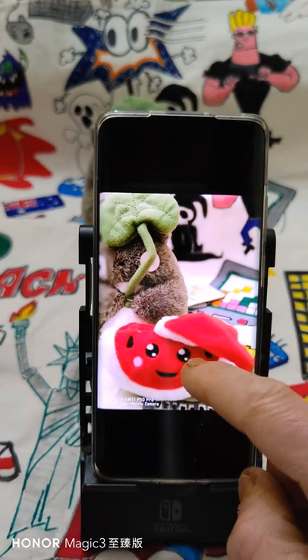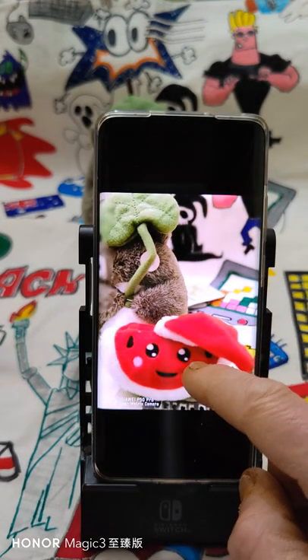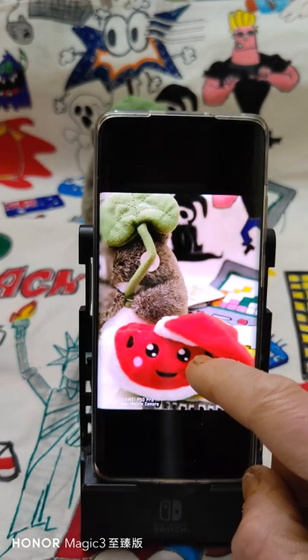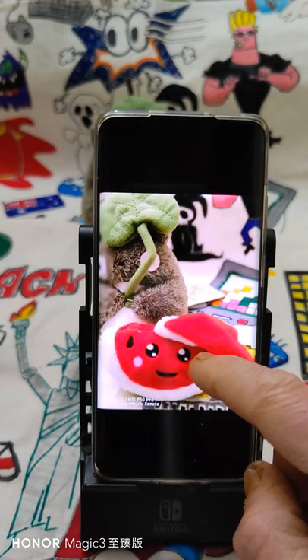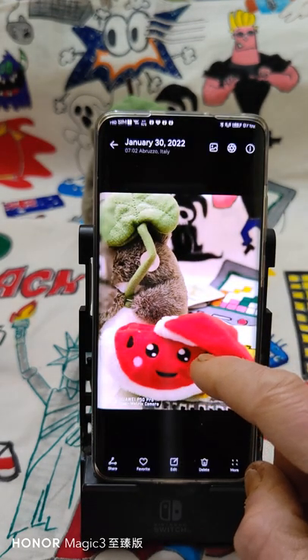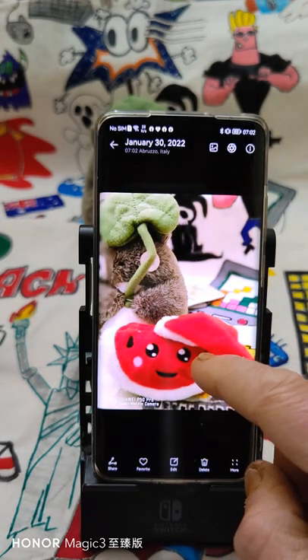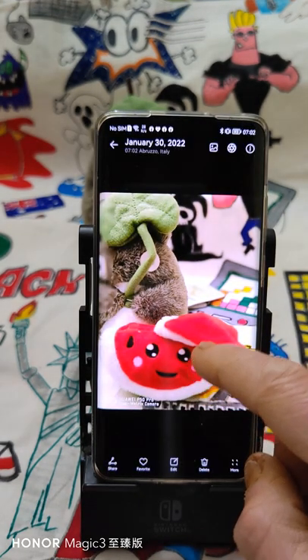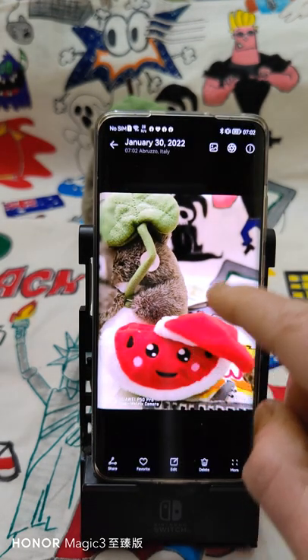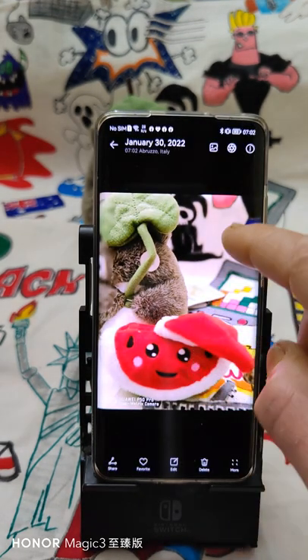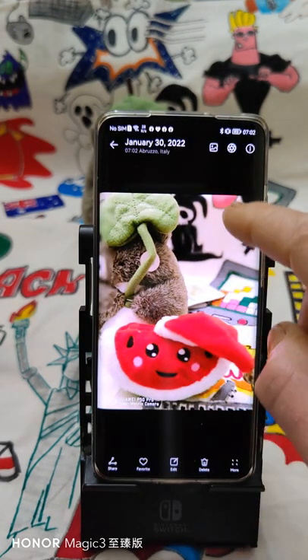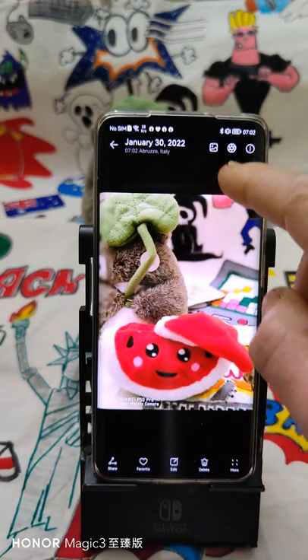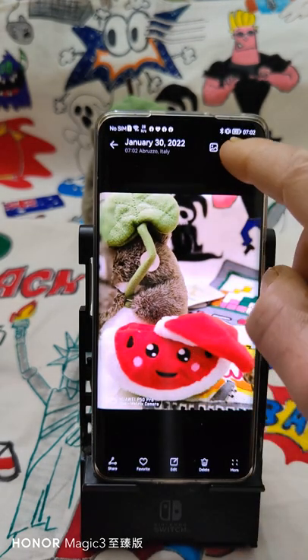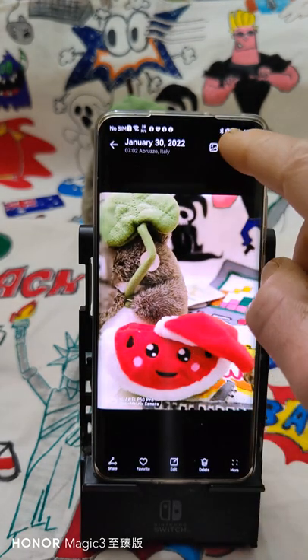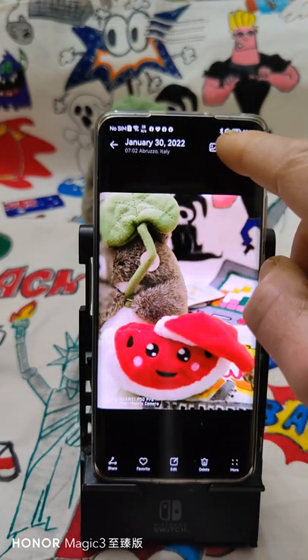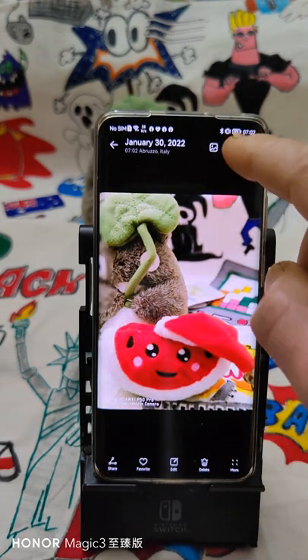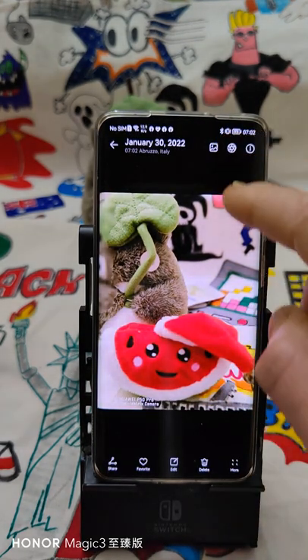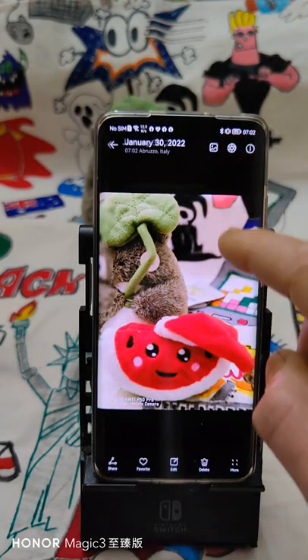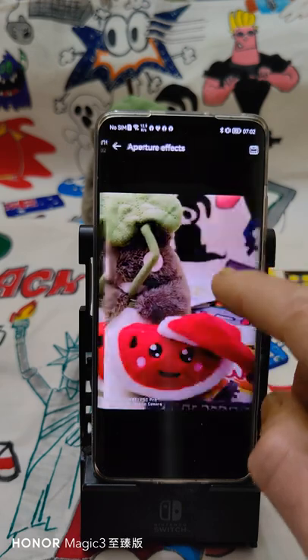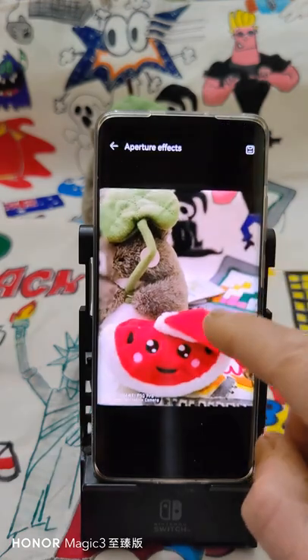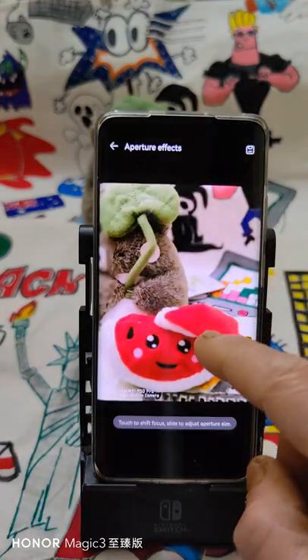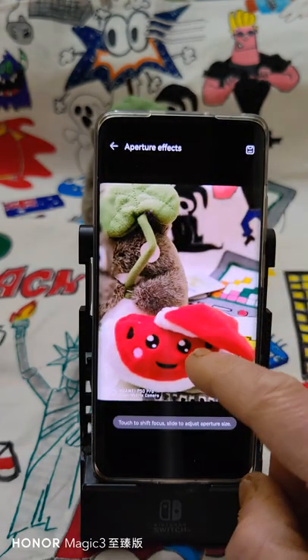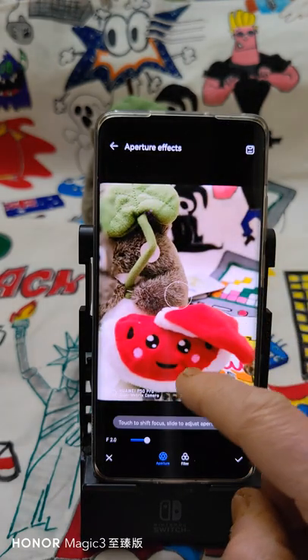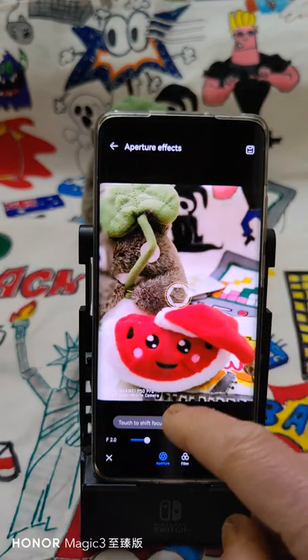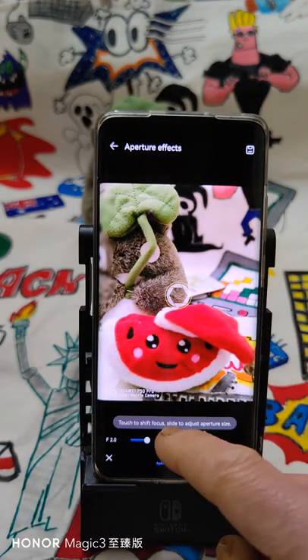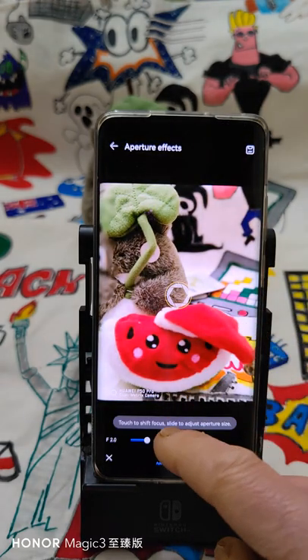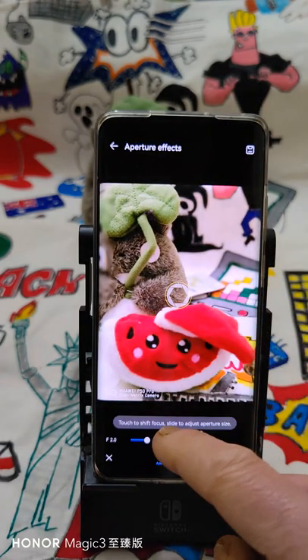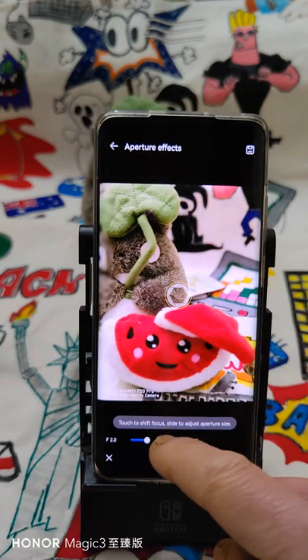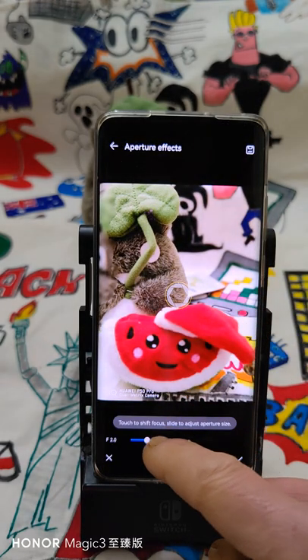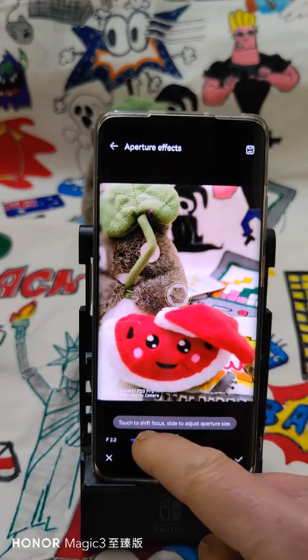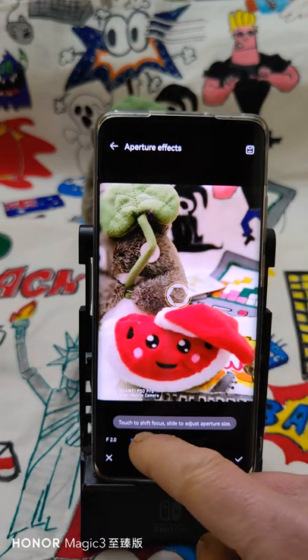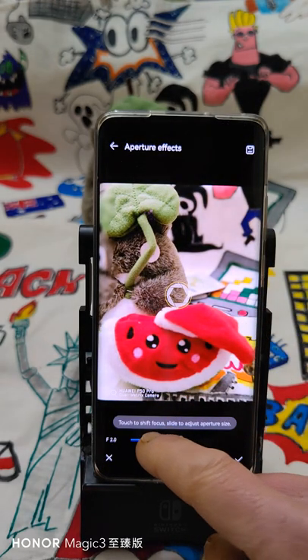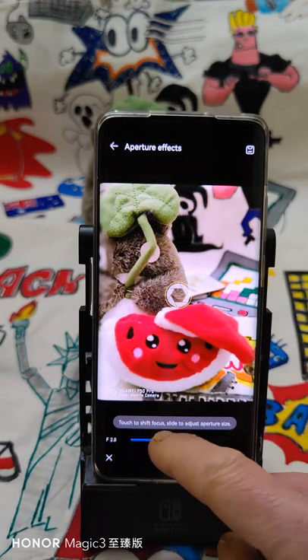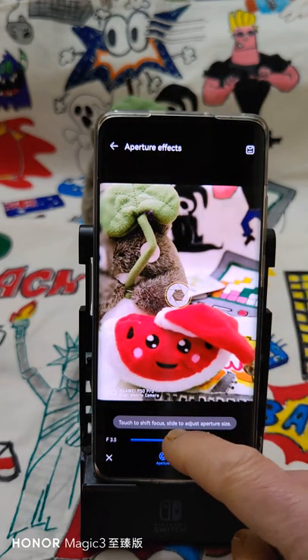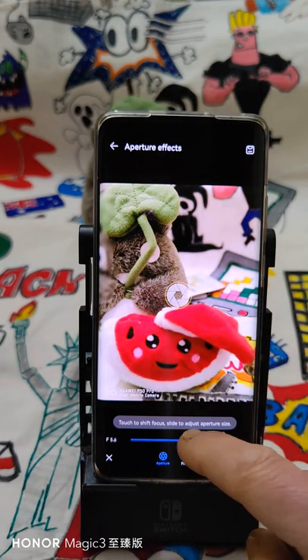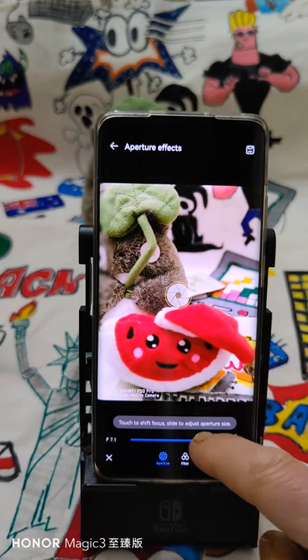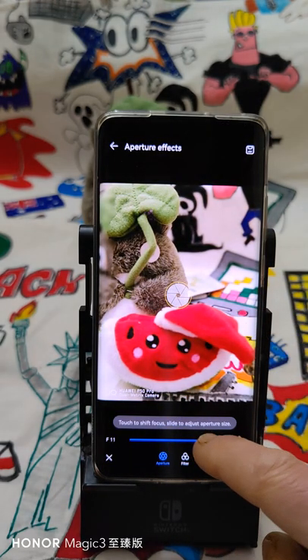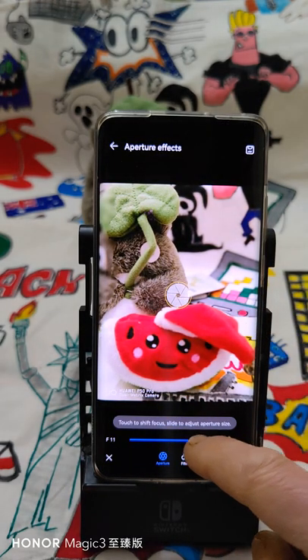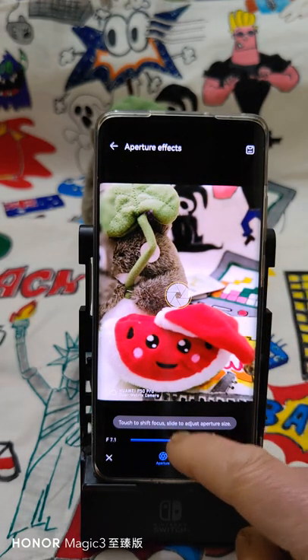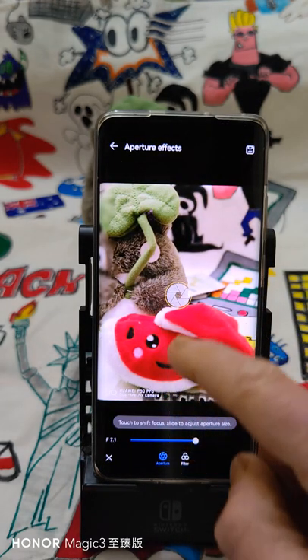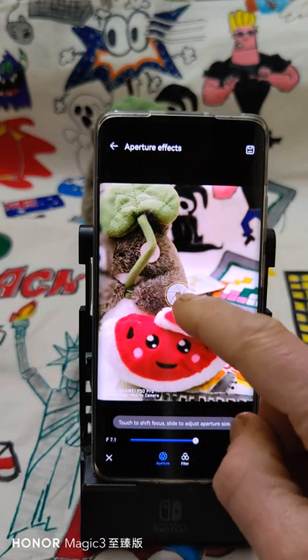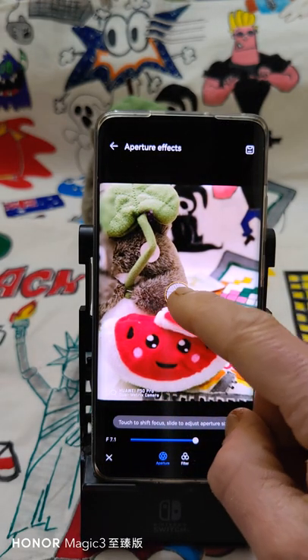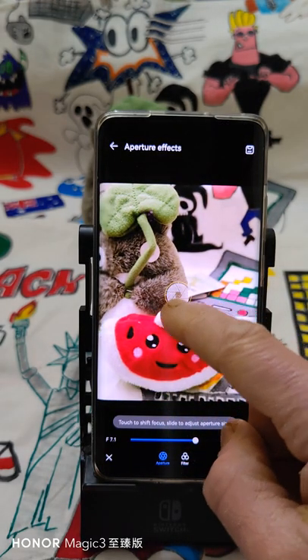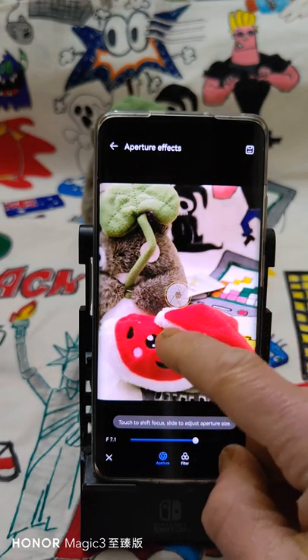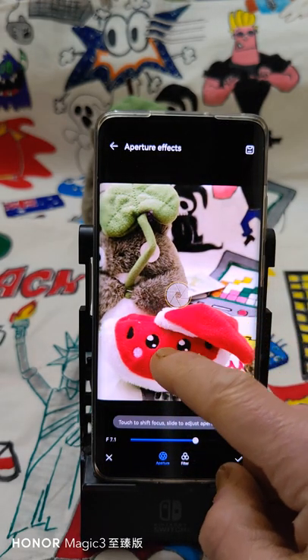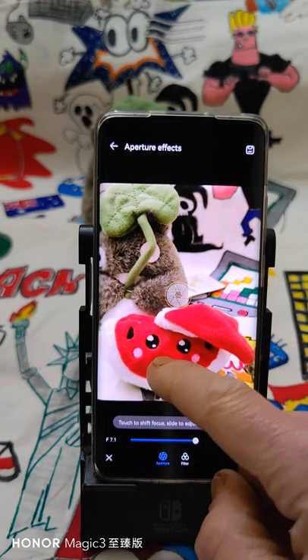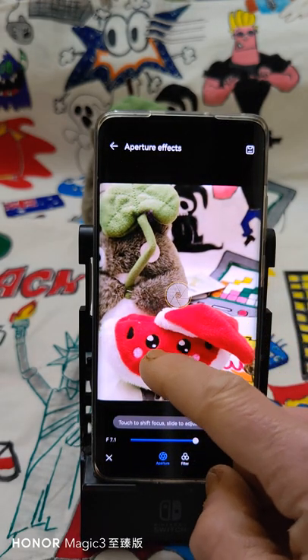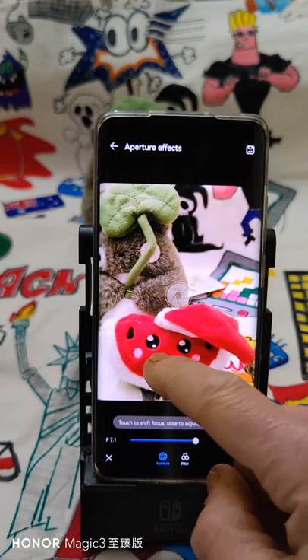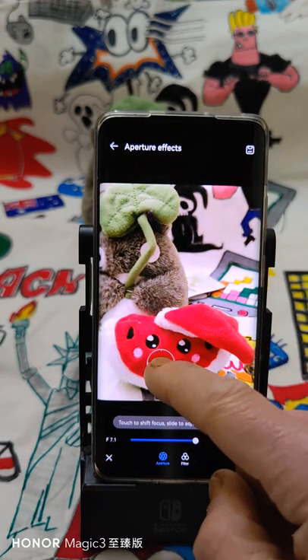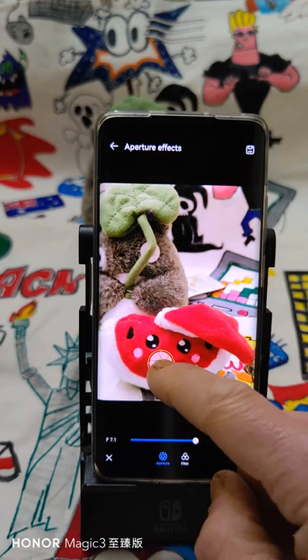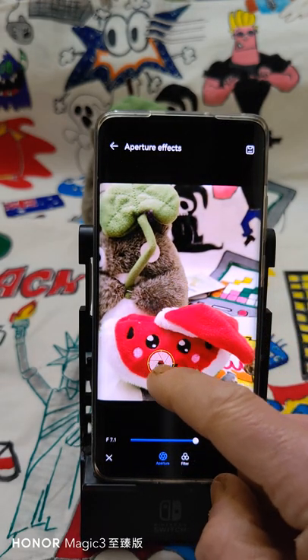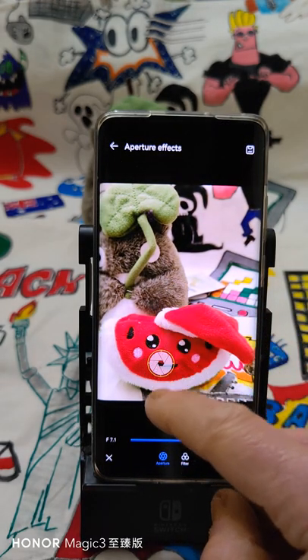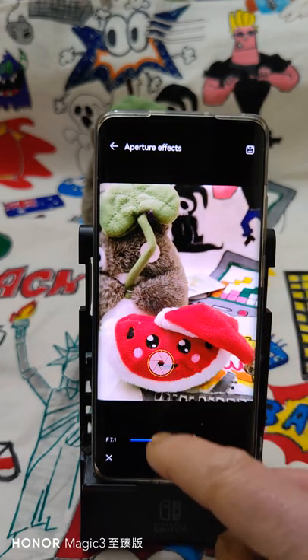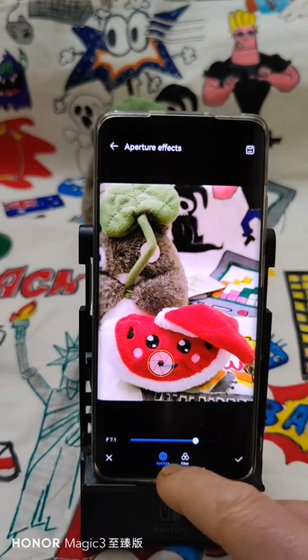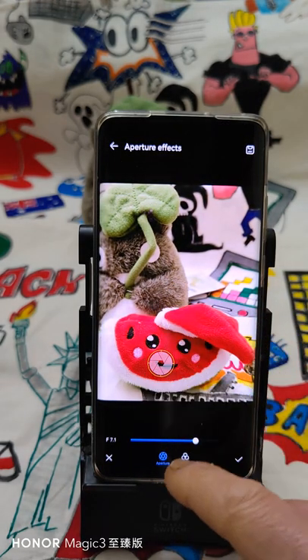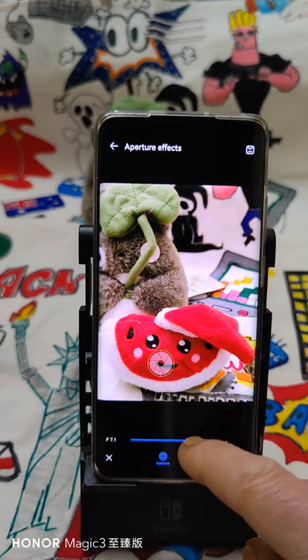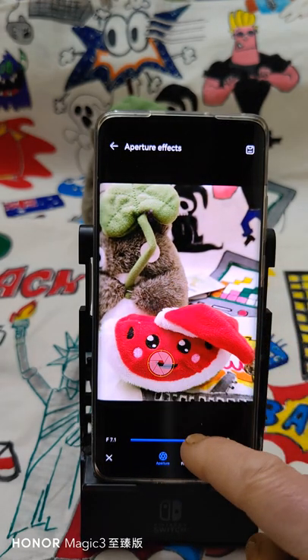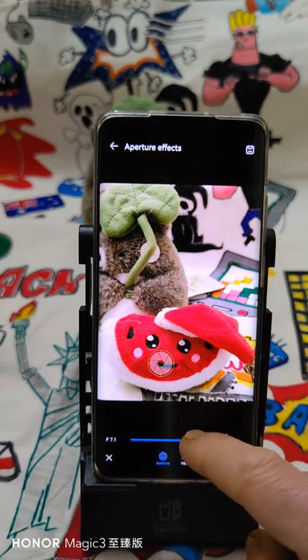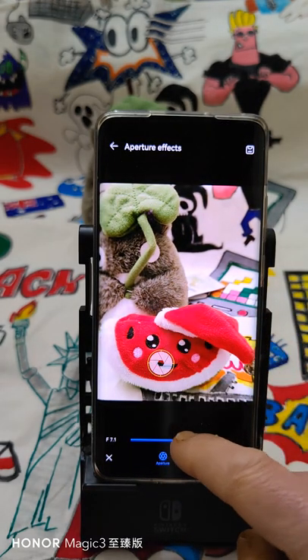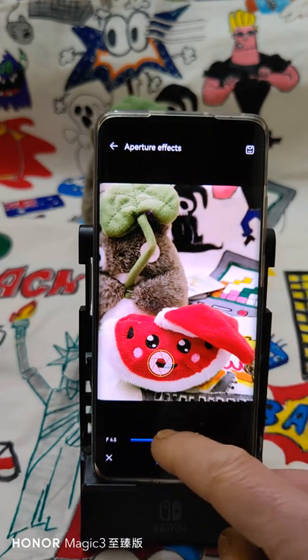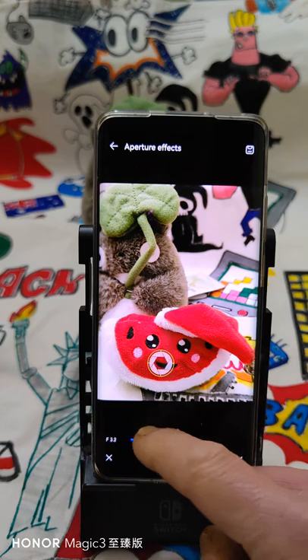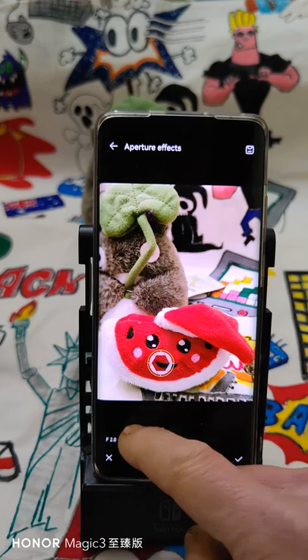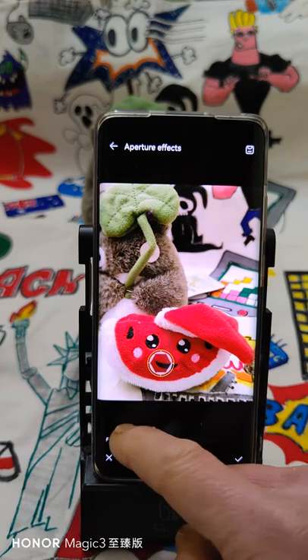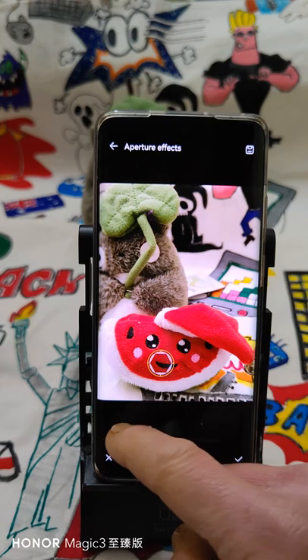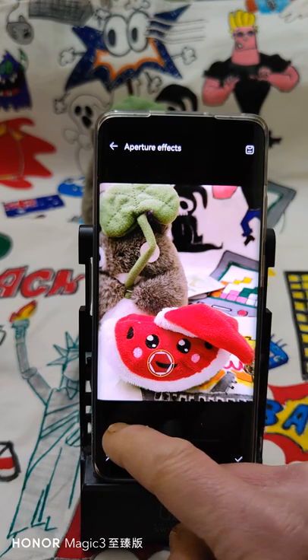Then of course in post you can change the focus where you want — for example here.